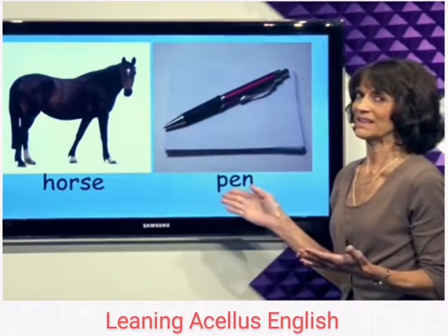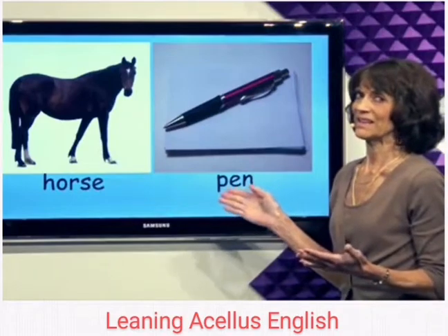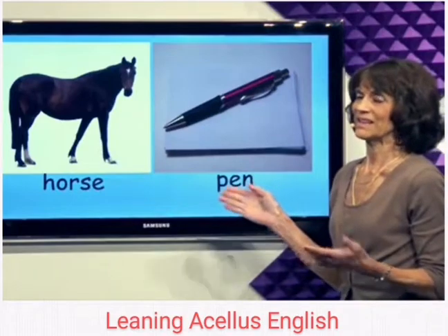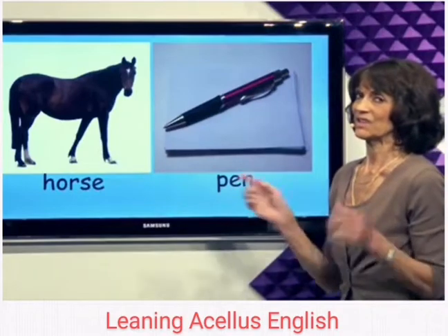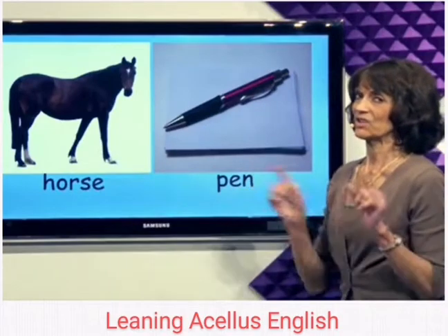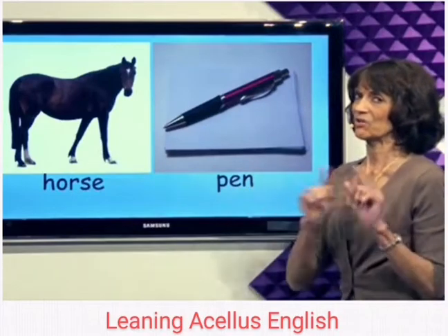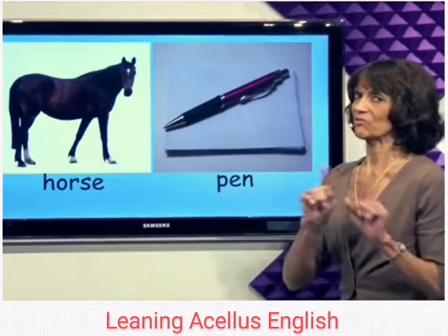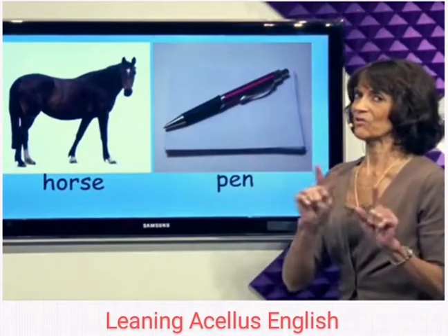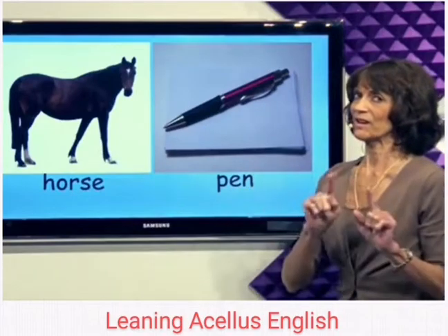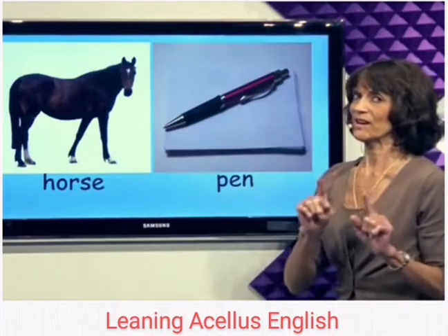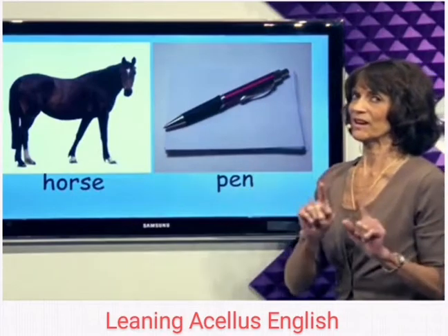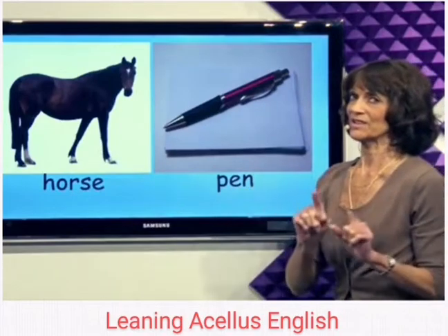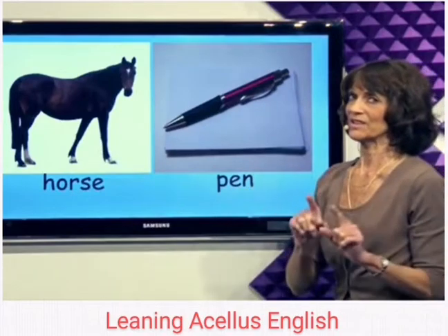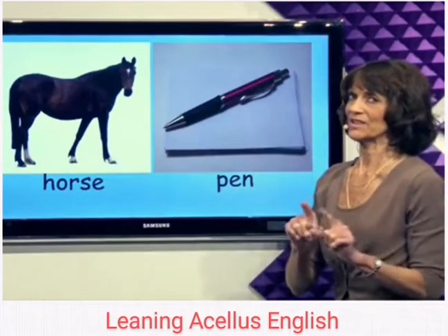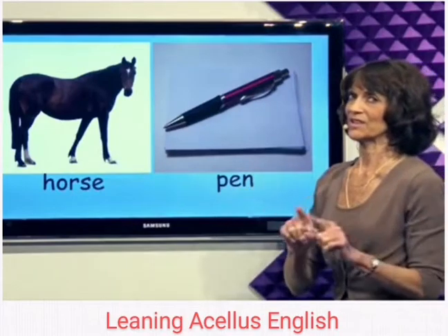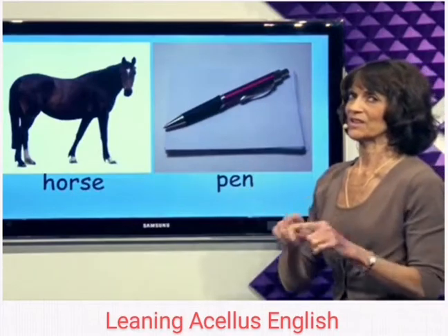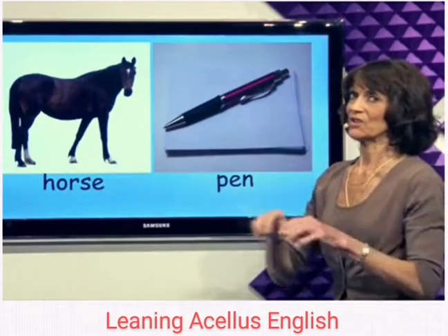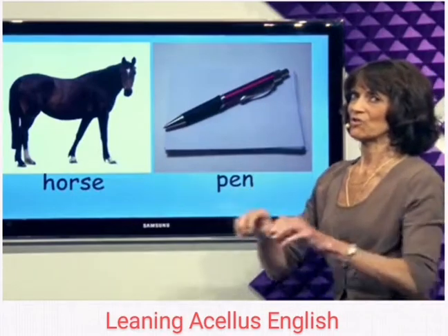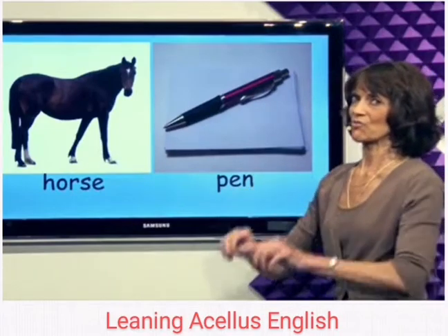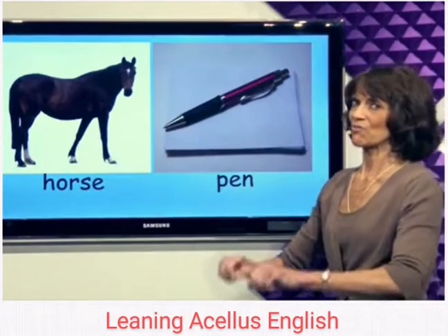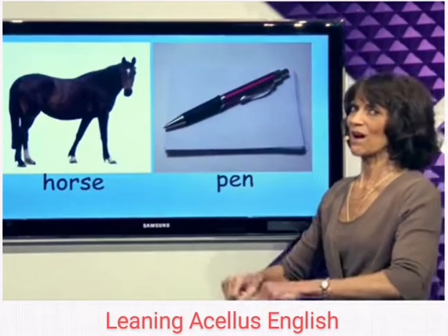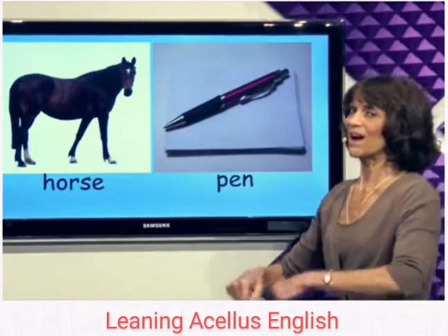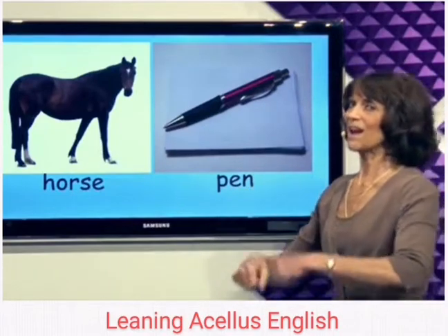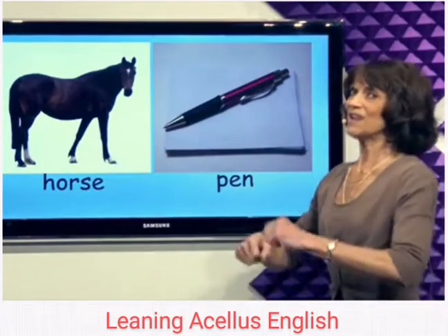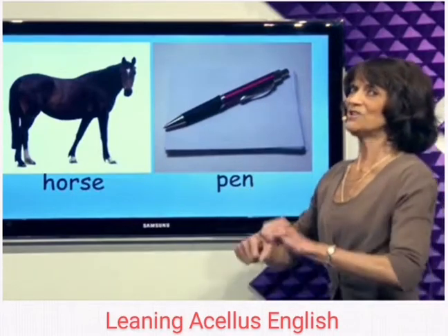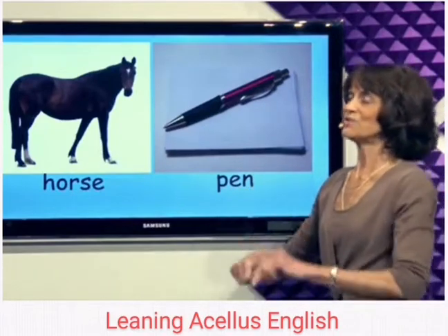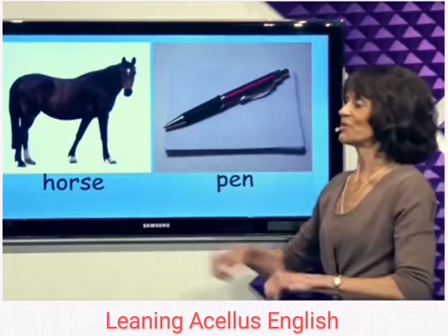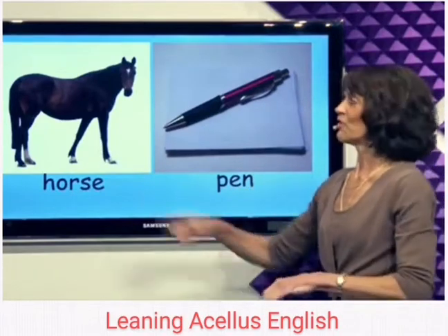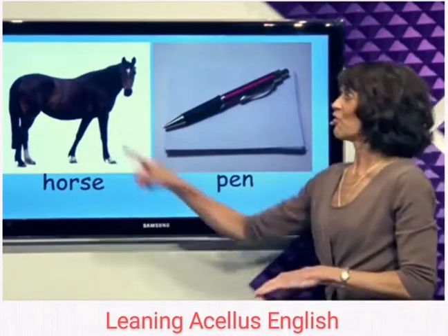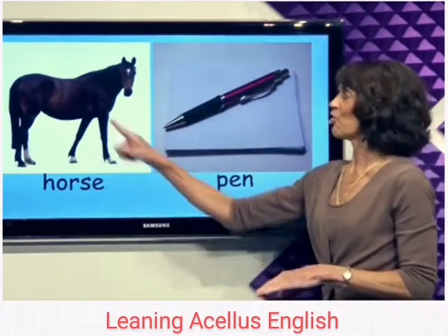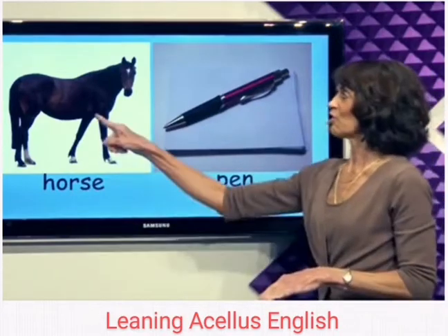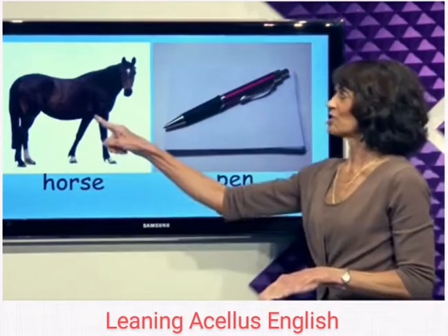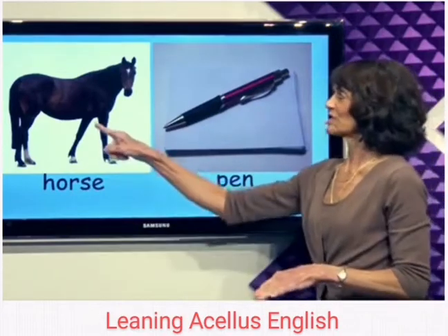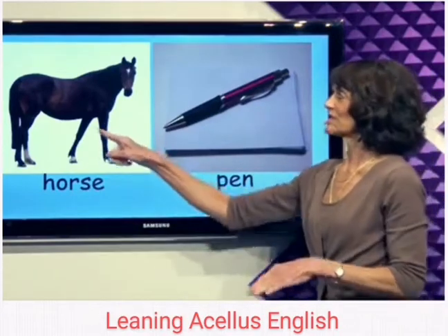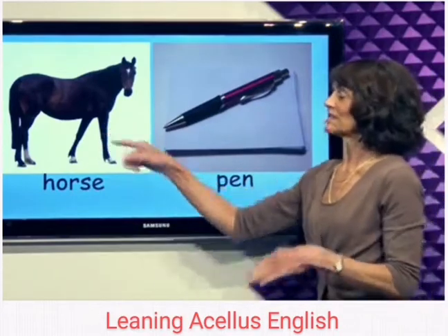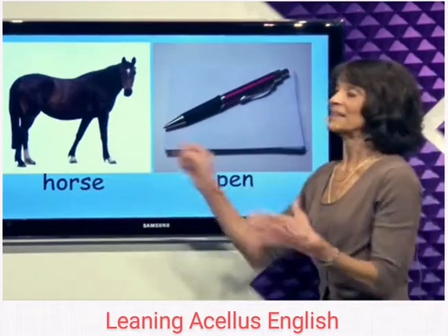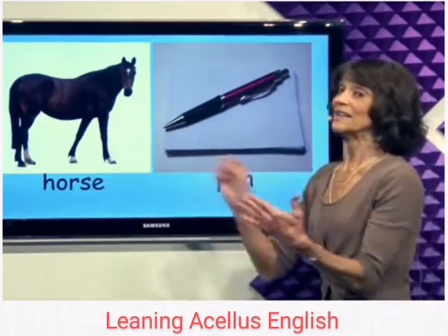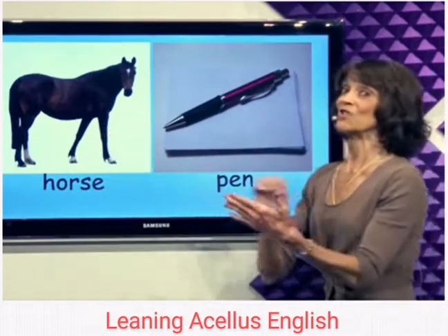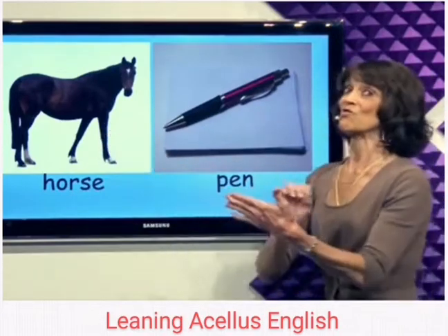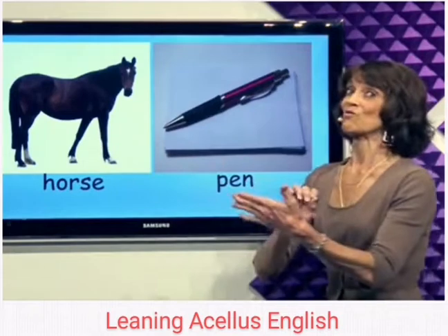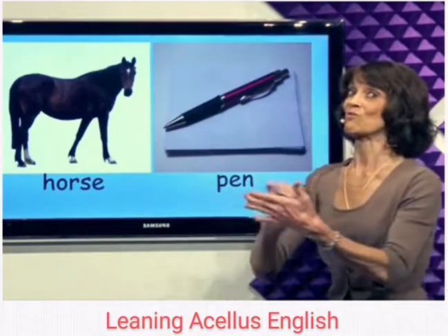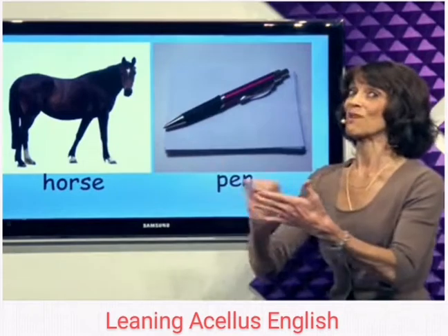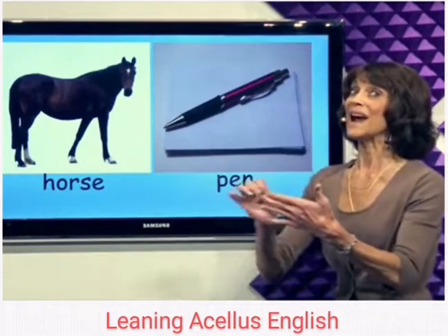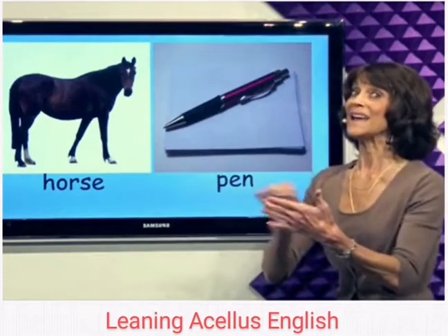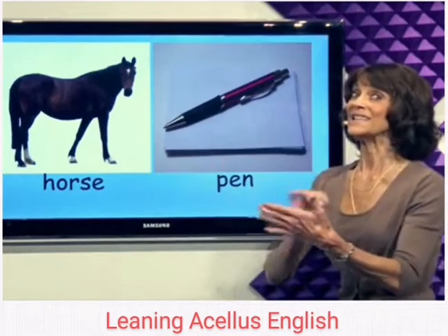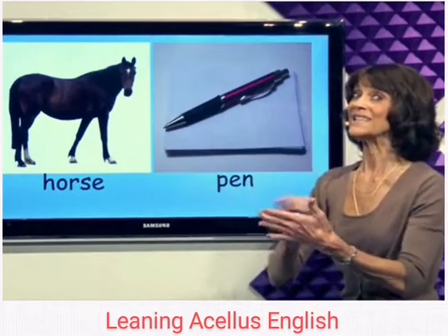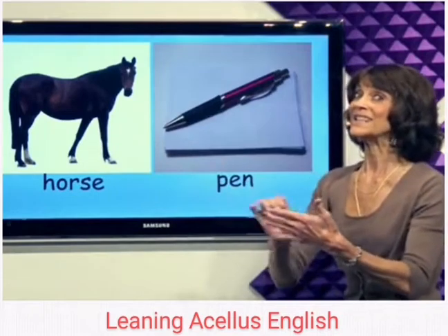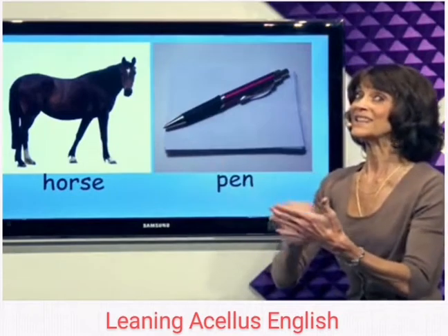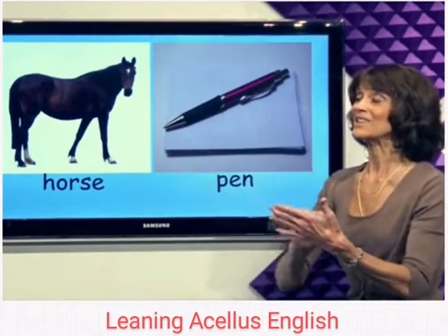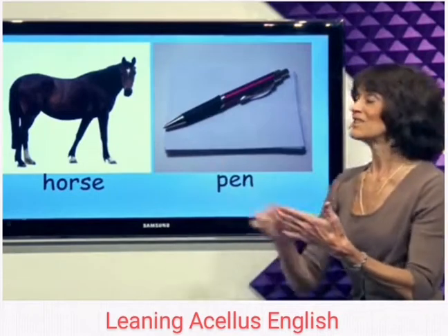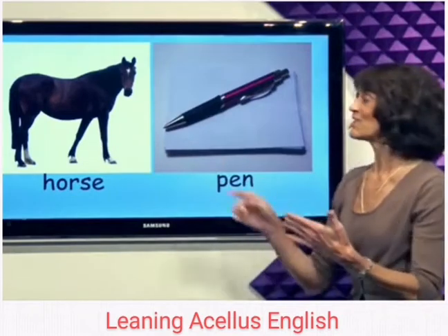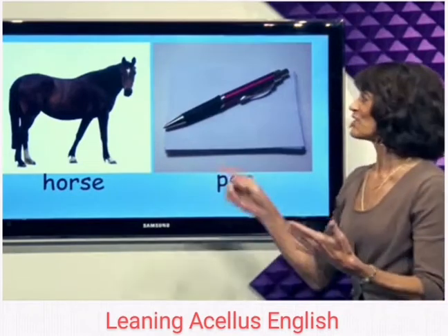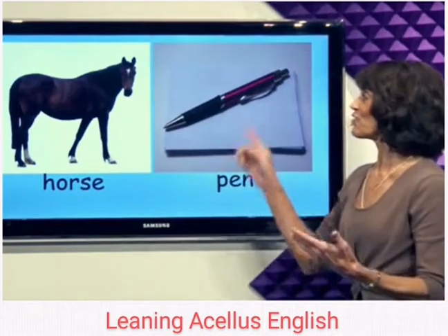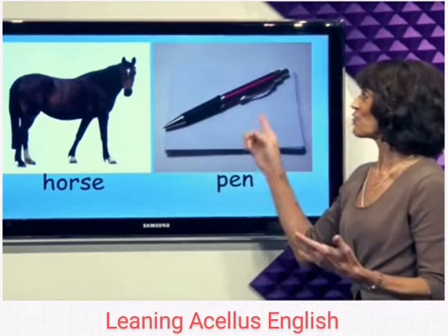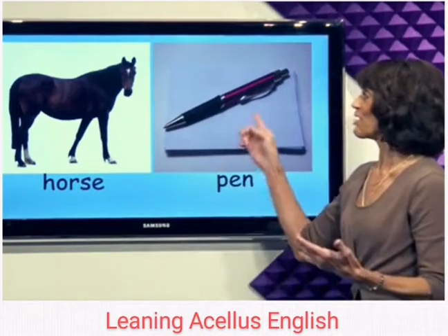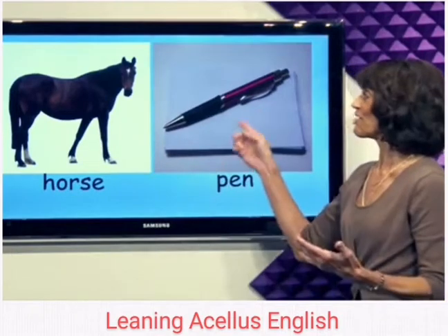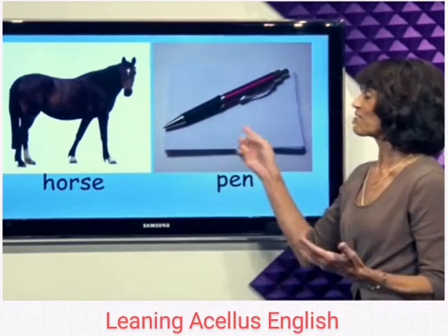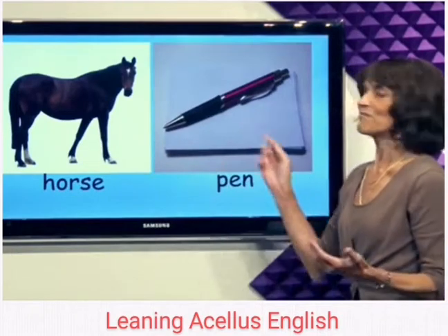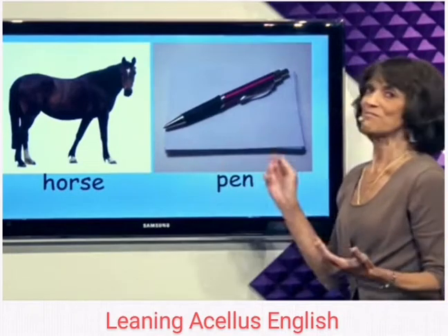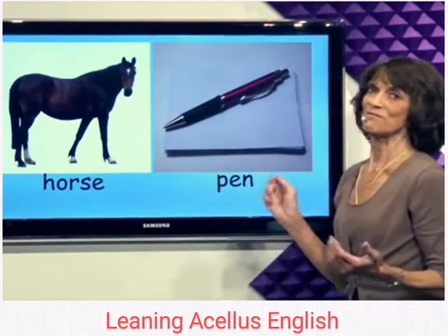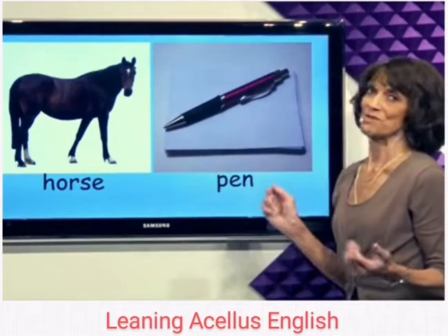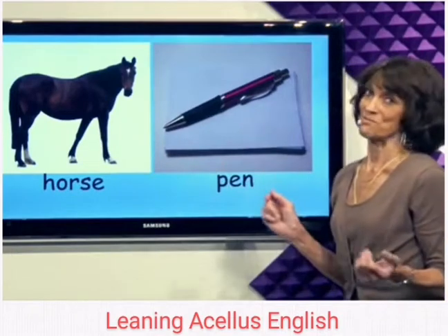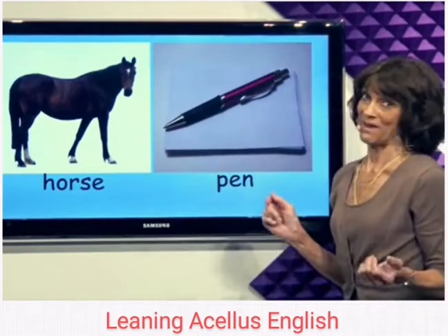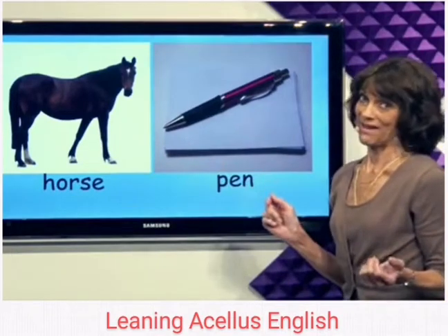Don't forget: ride the horse, write with the pen.